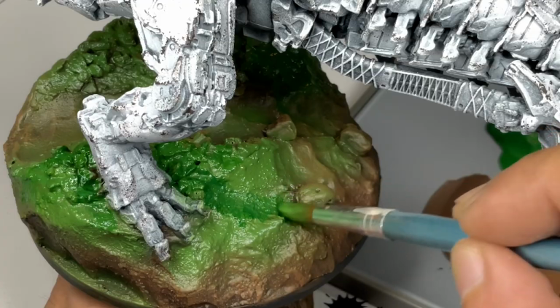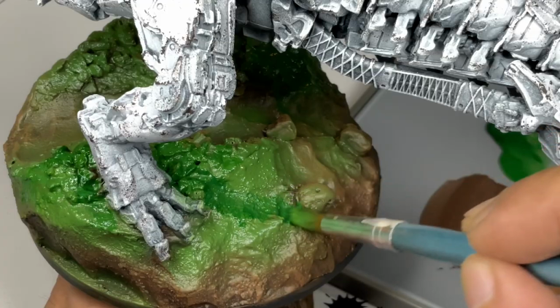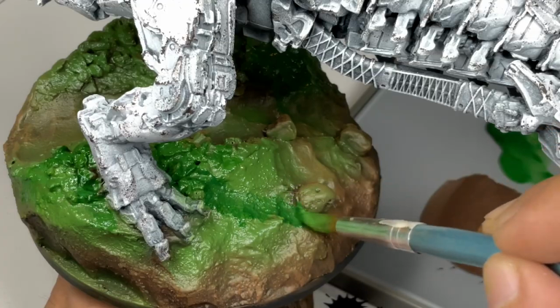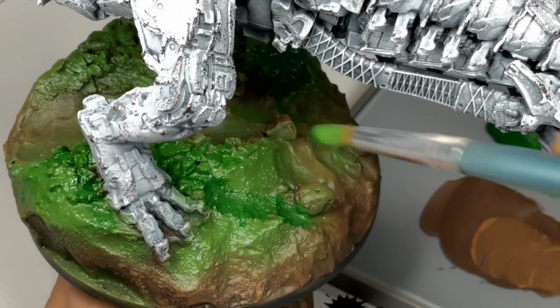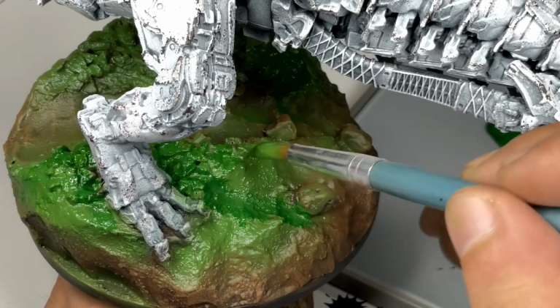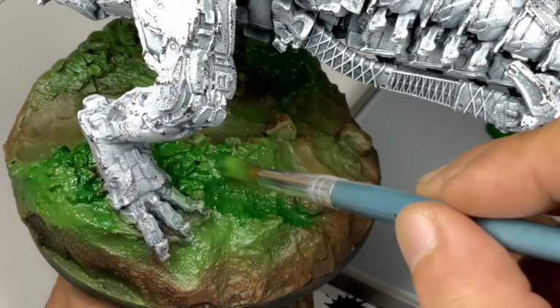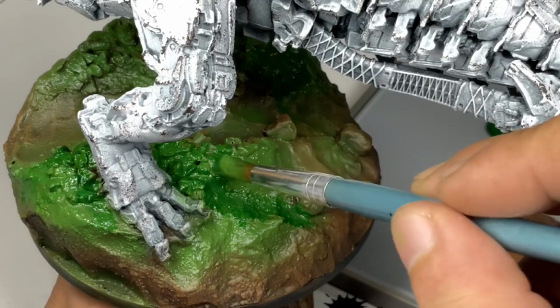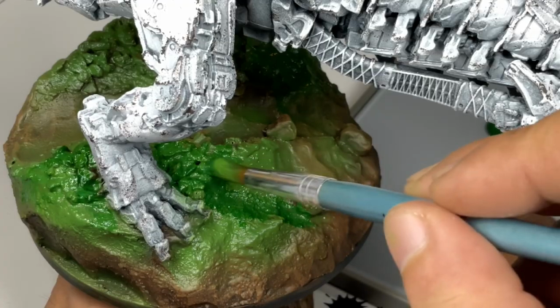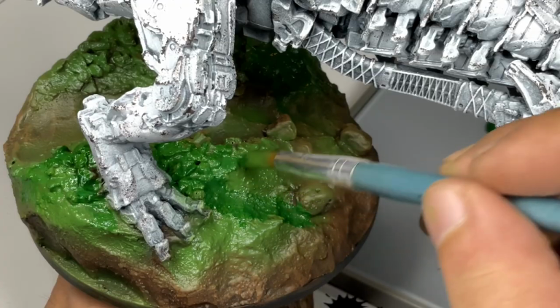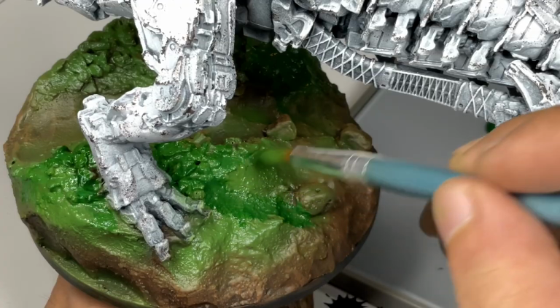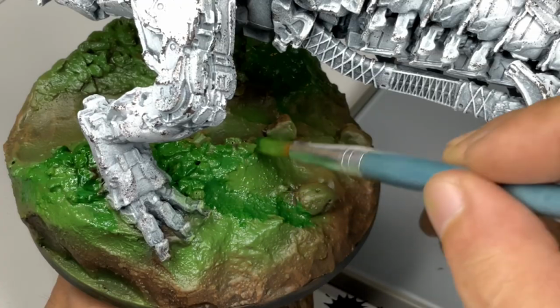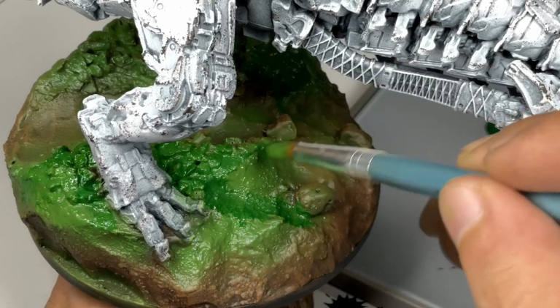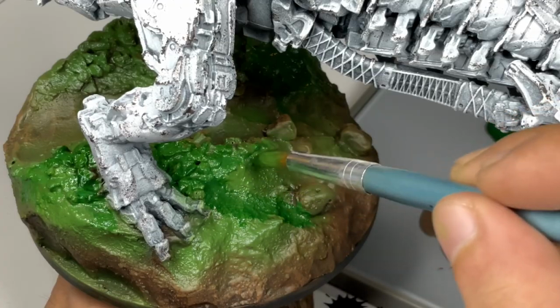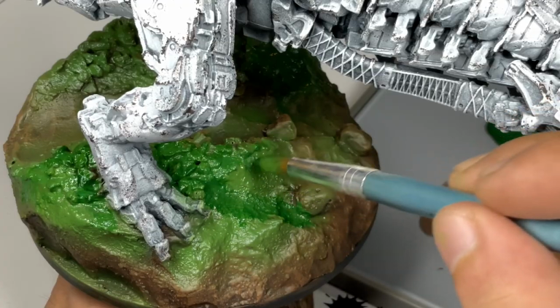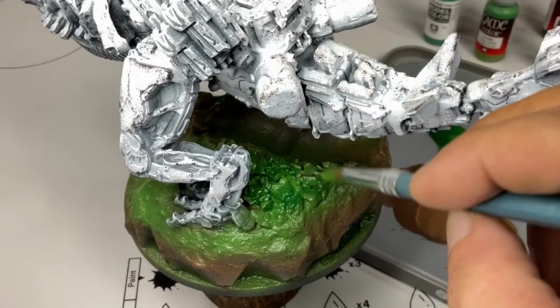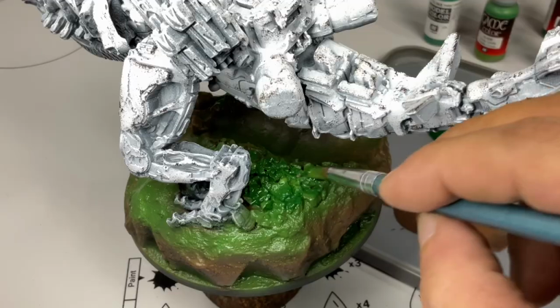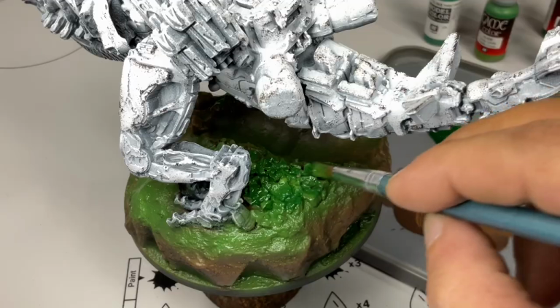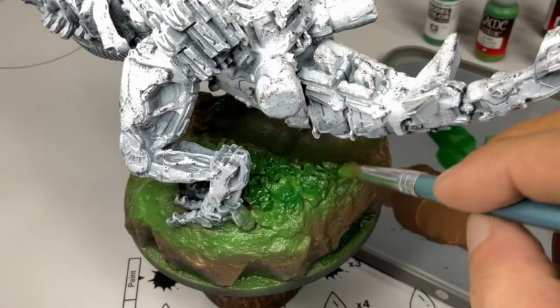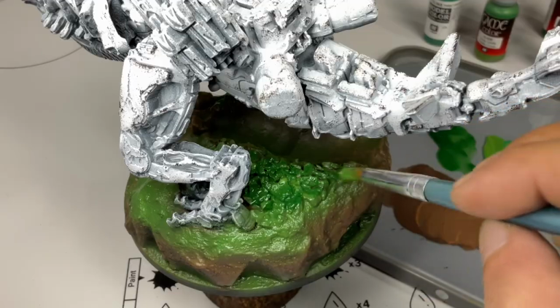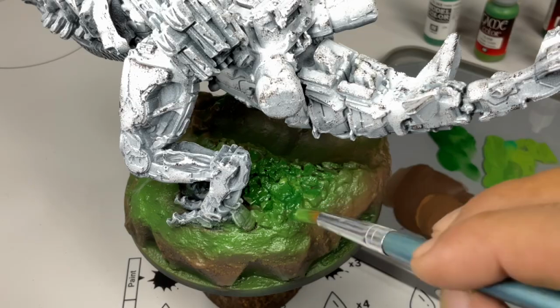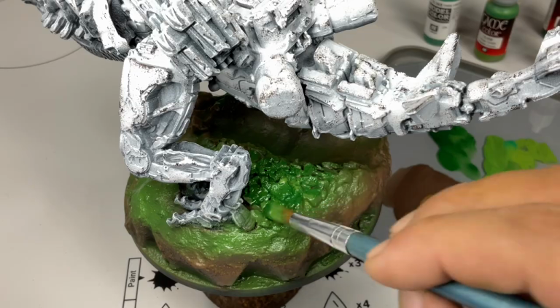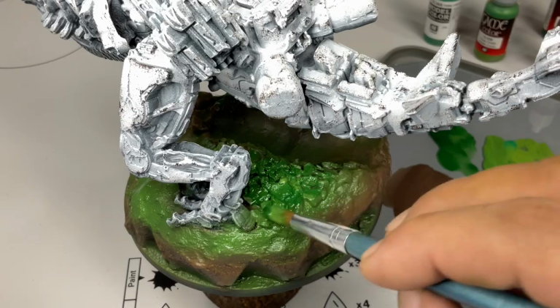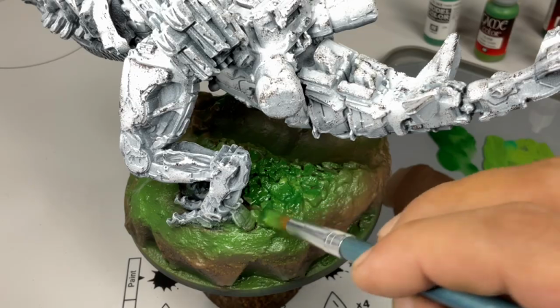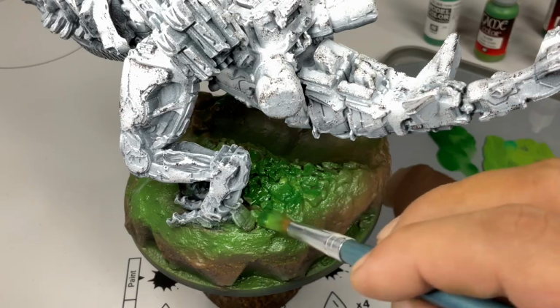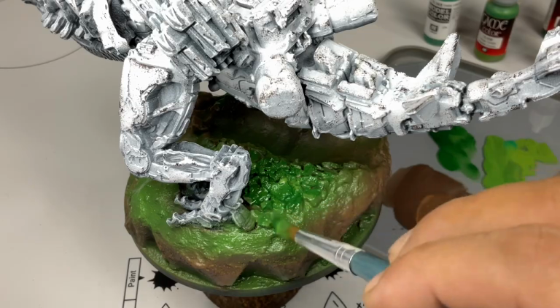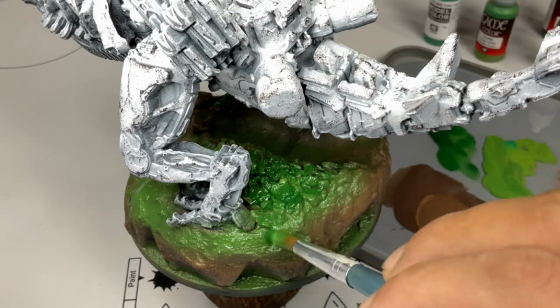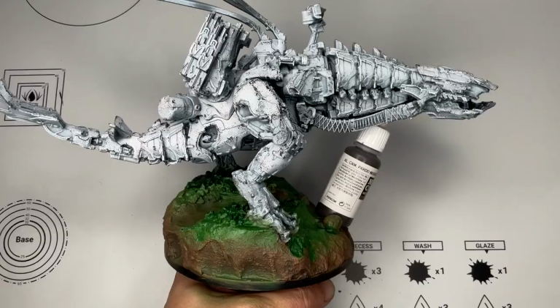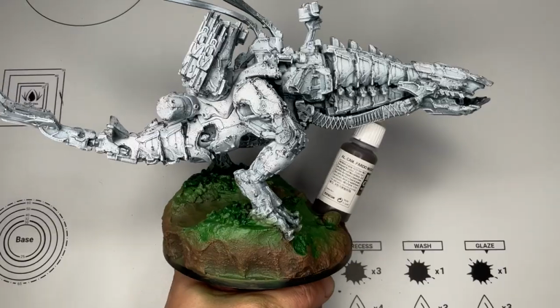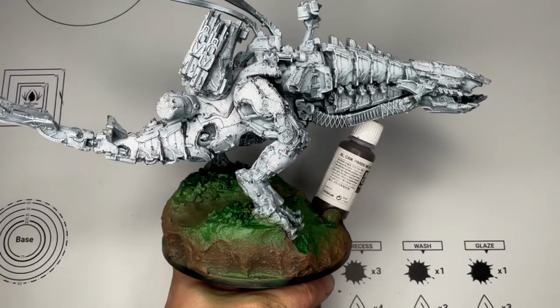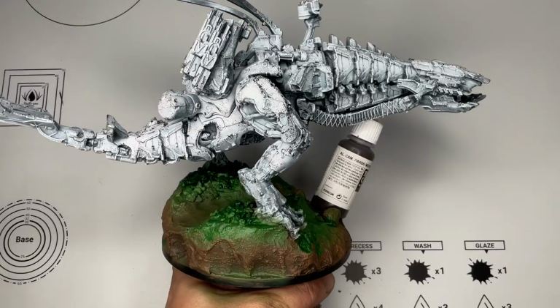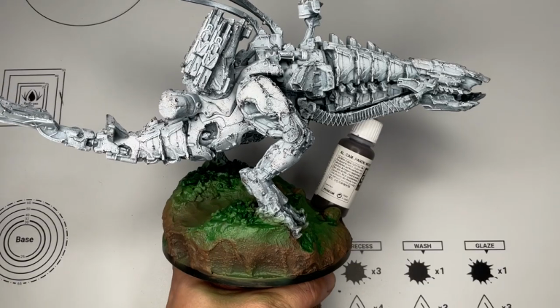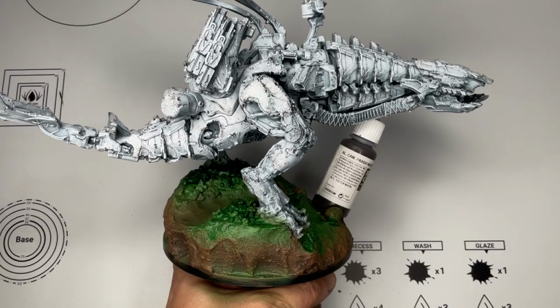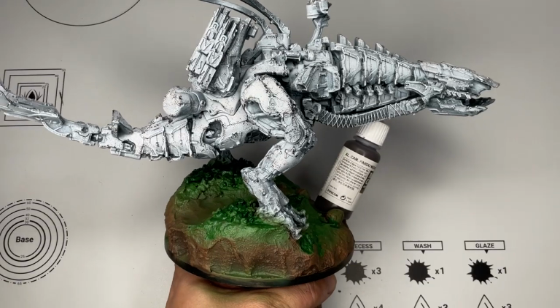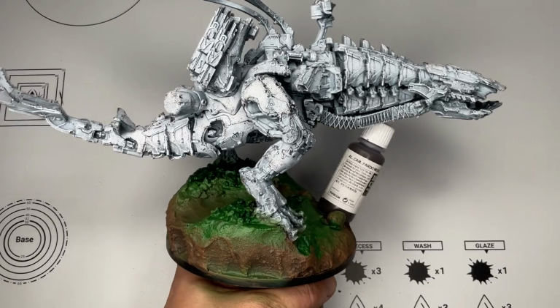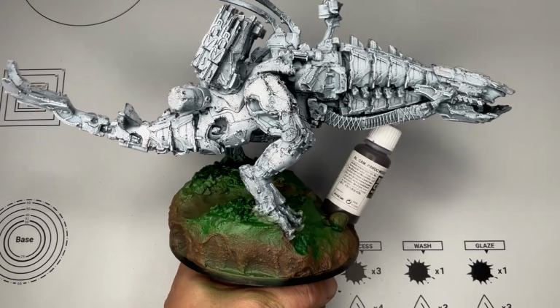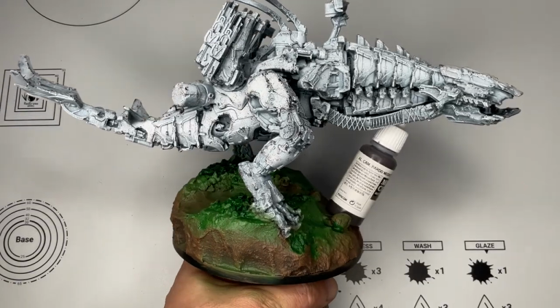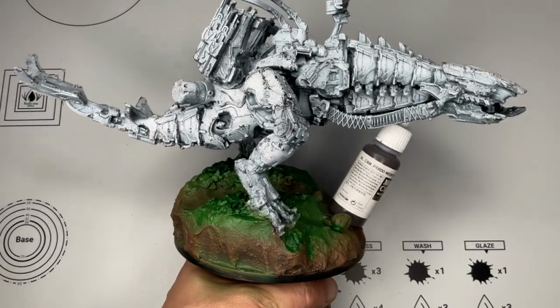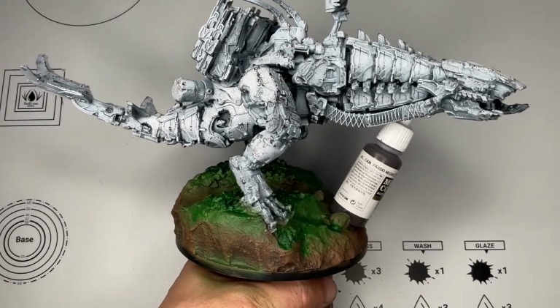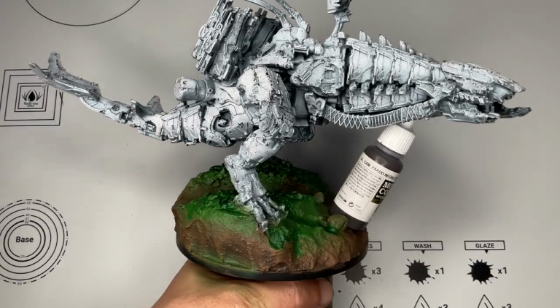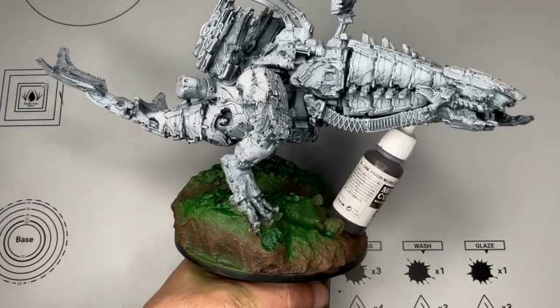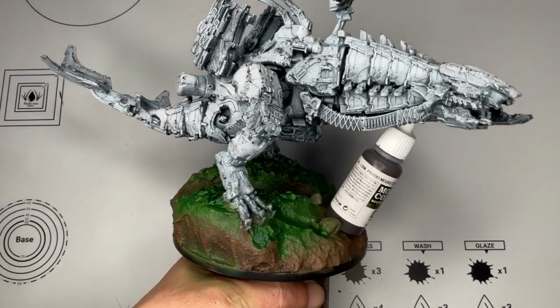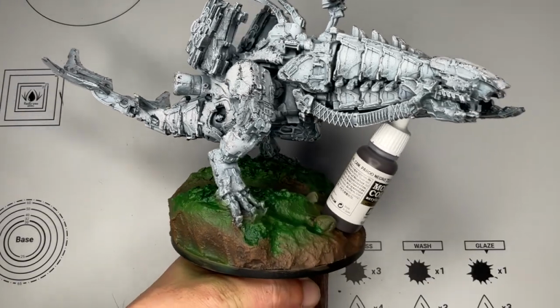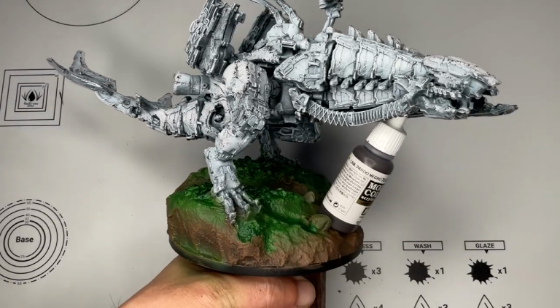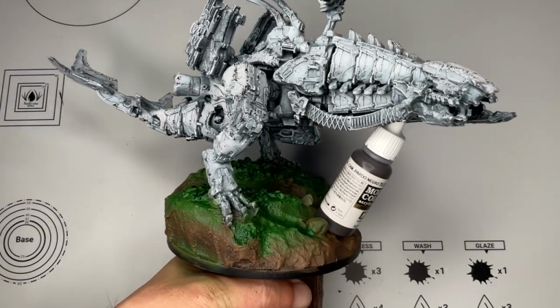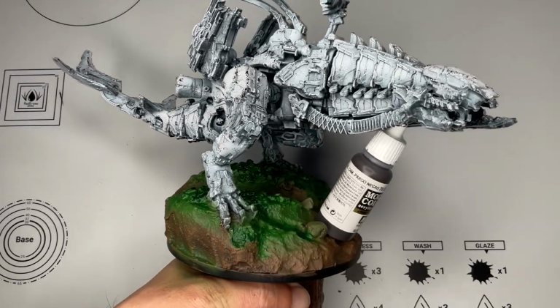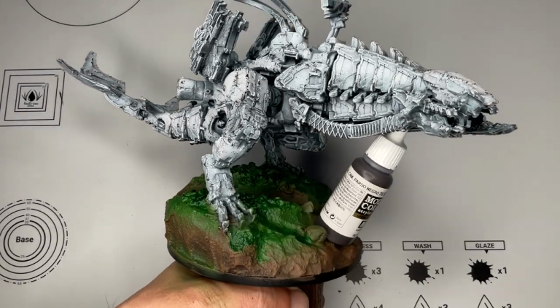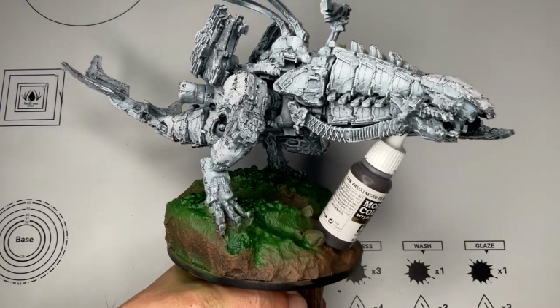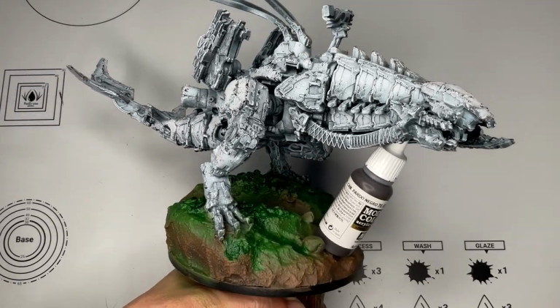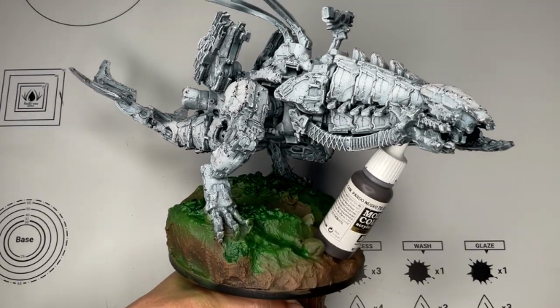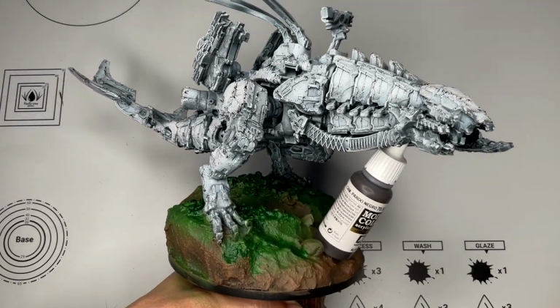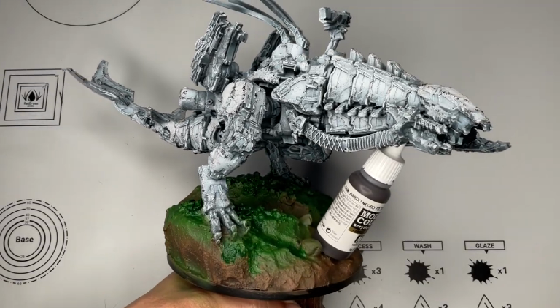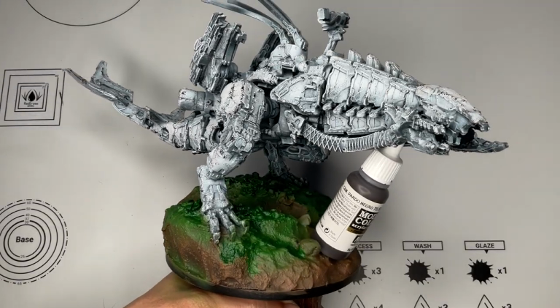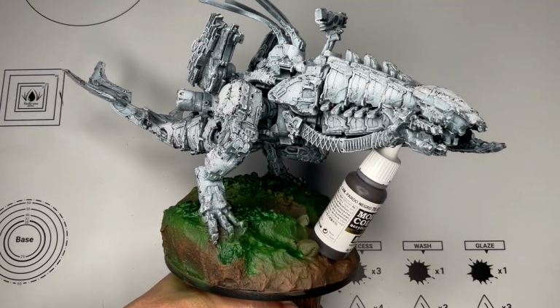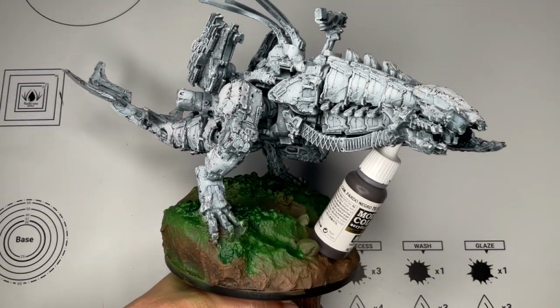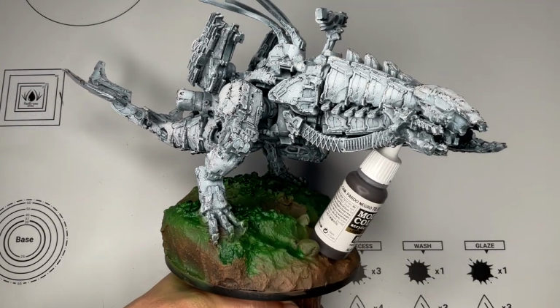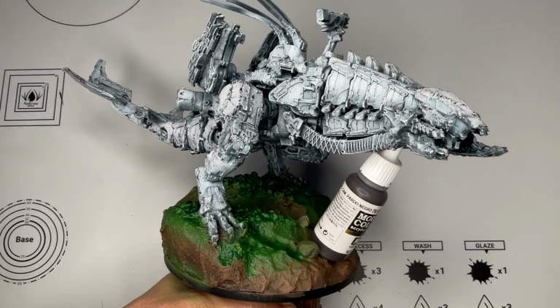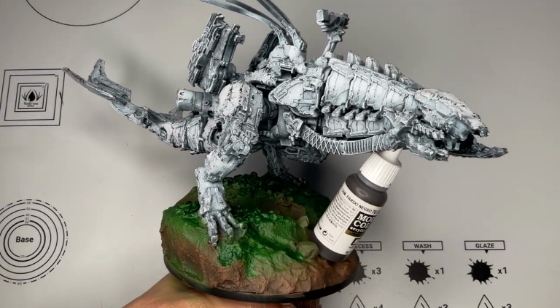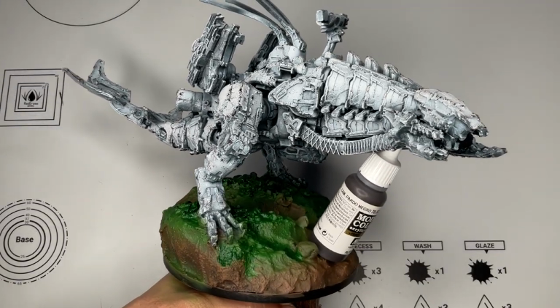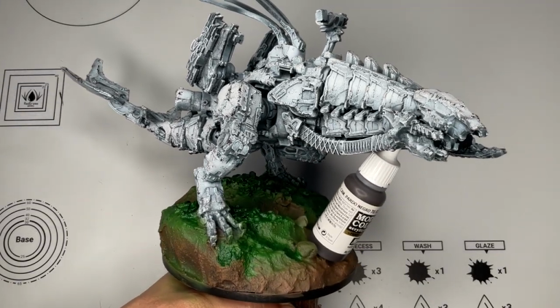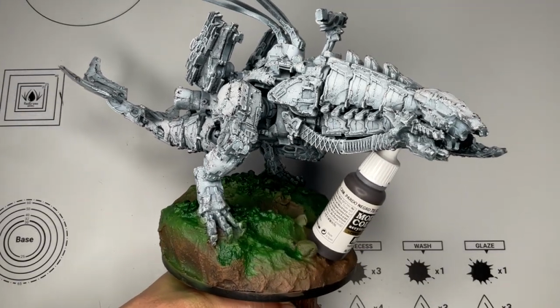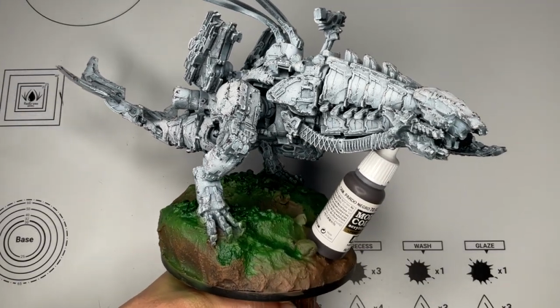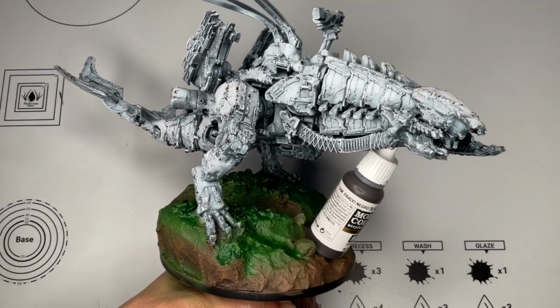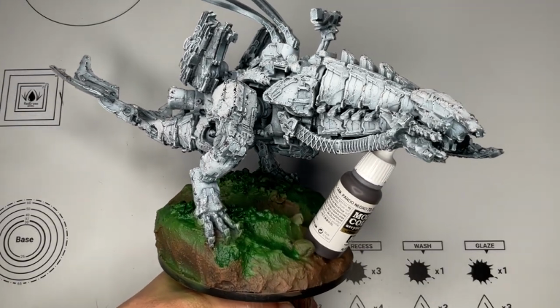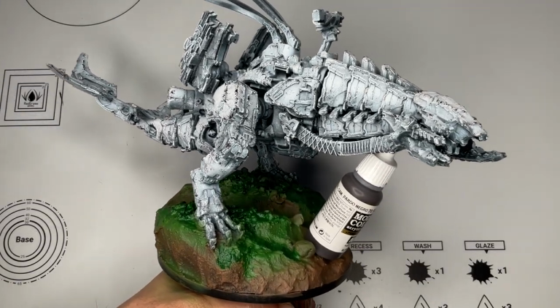Wet-on-wet blending is a technique borrowed from oil painting — we're just applying that same concept here with acrylics.